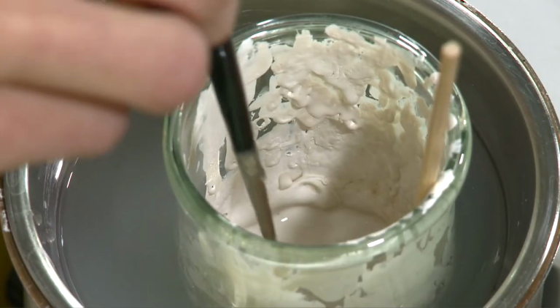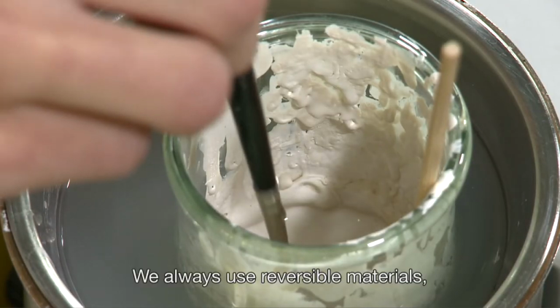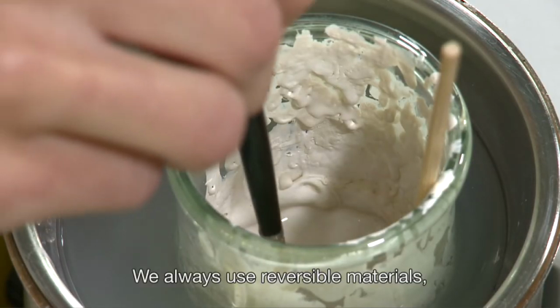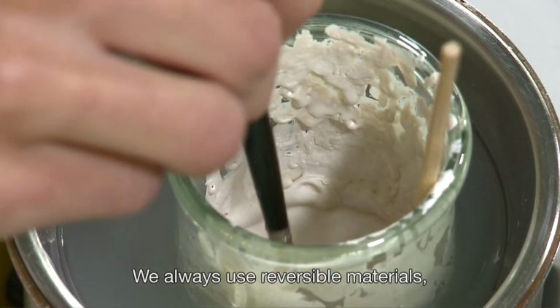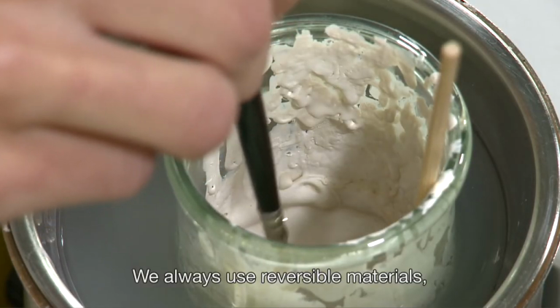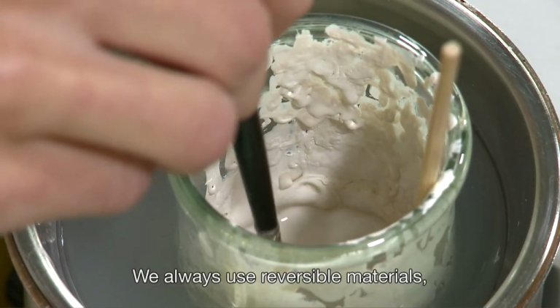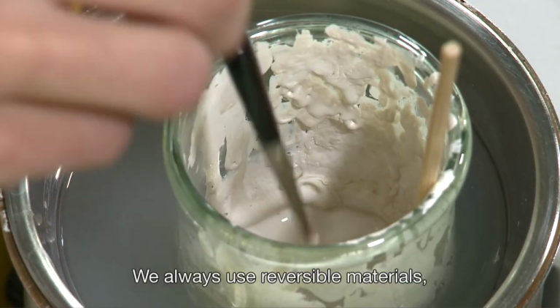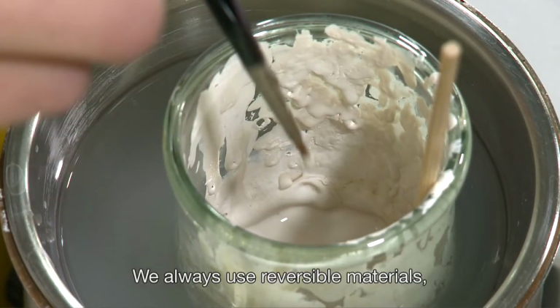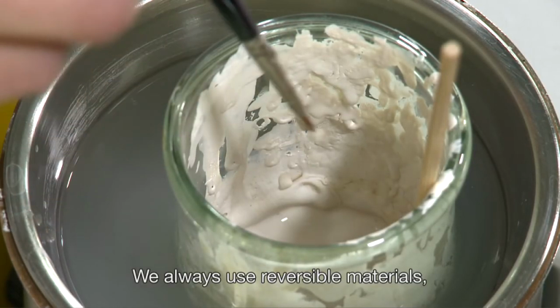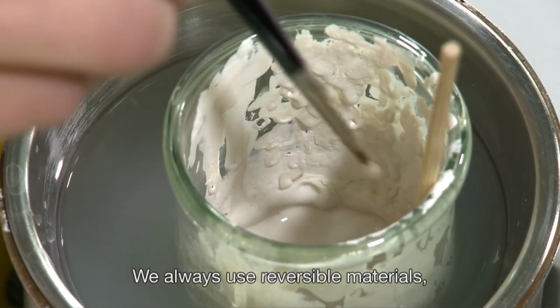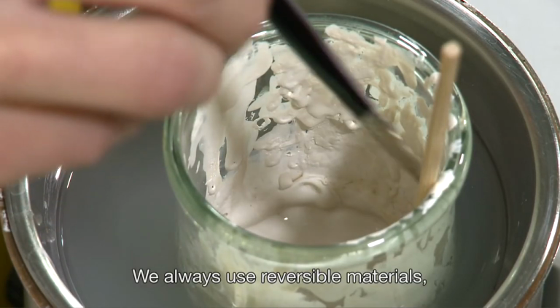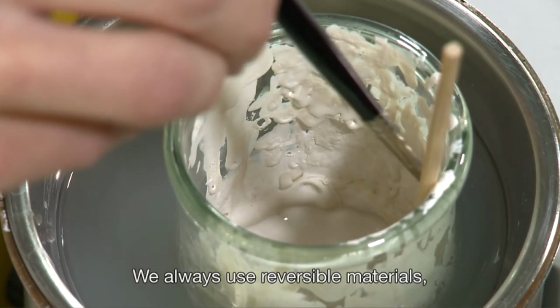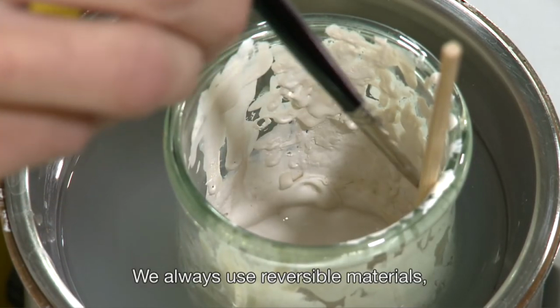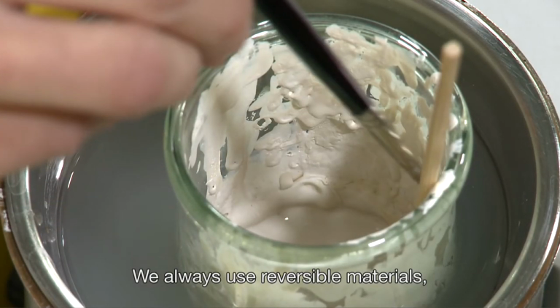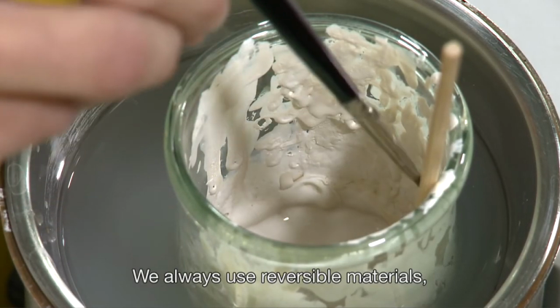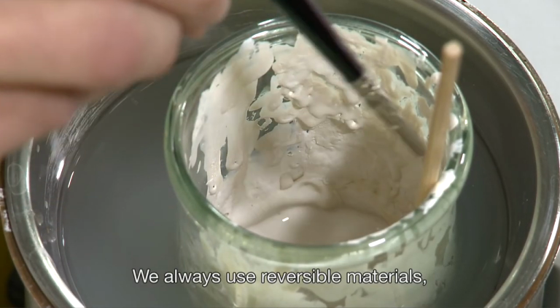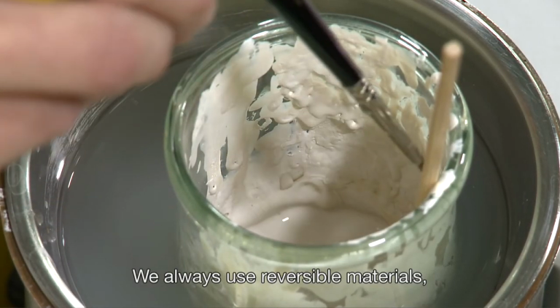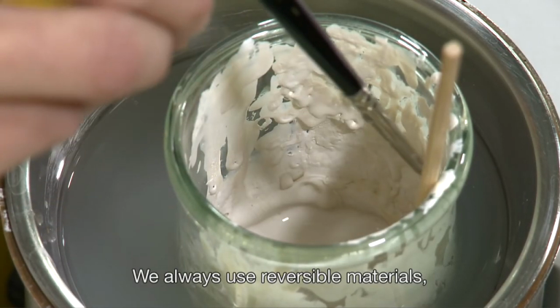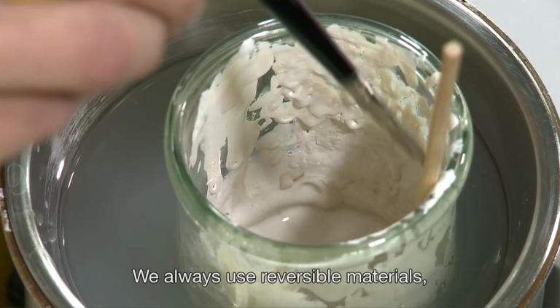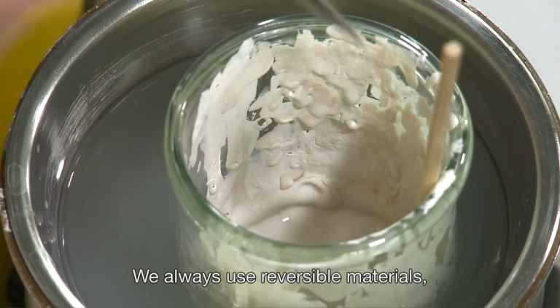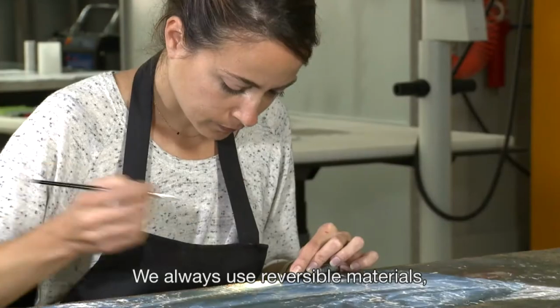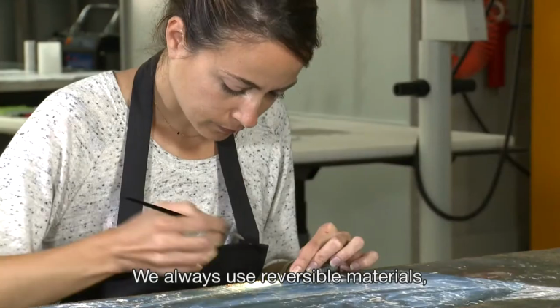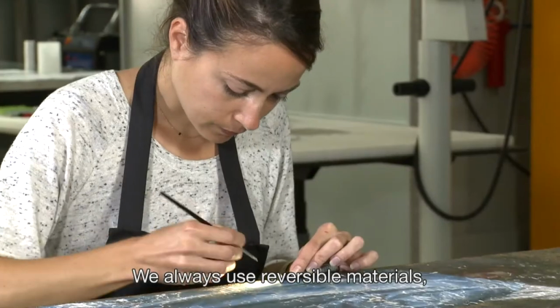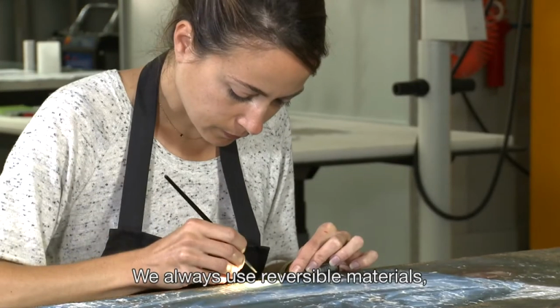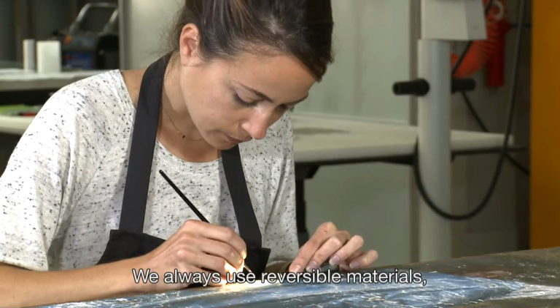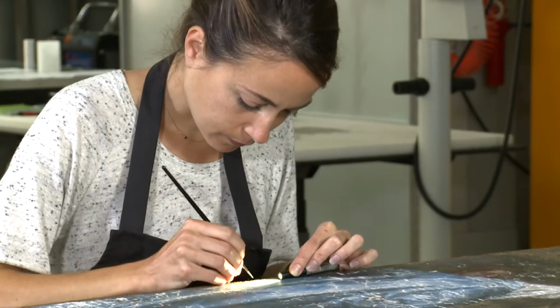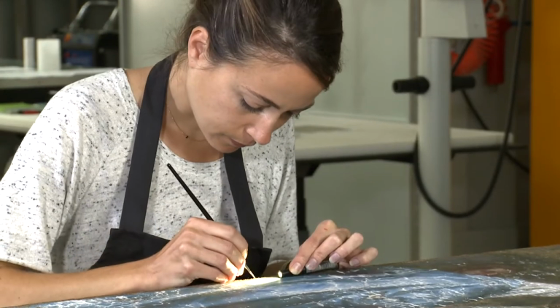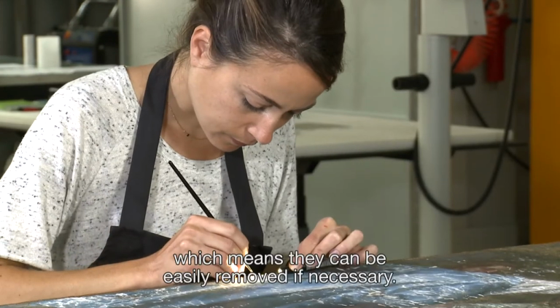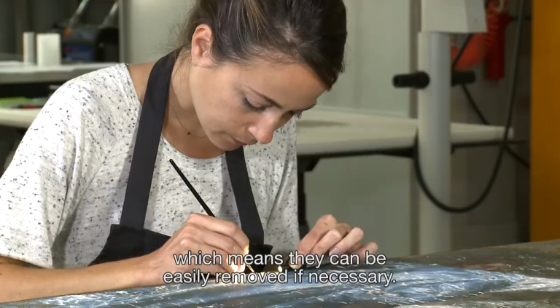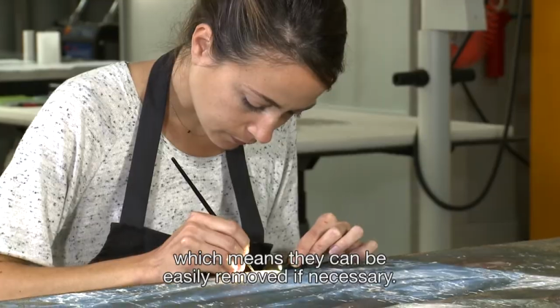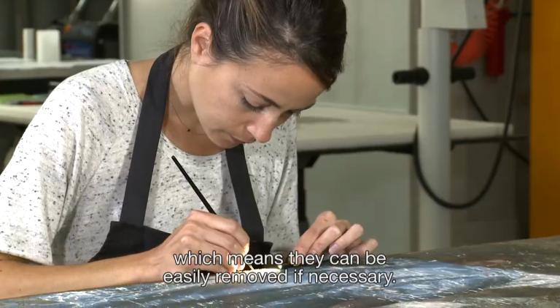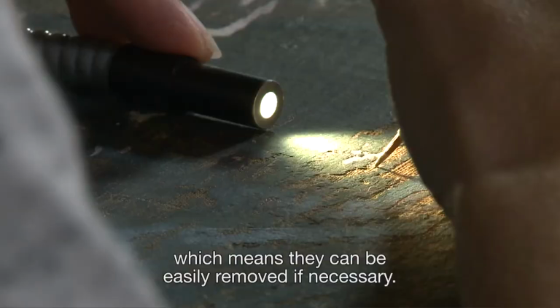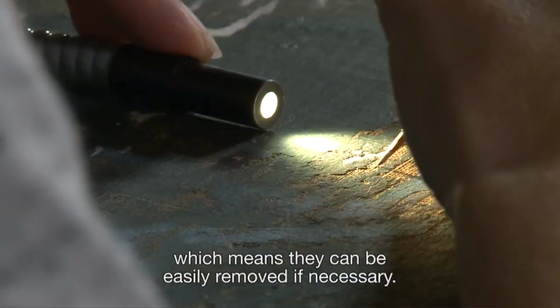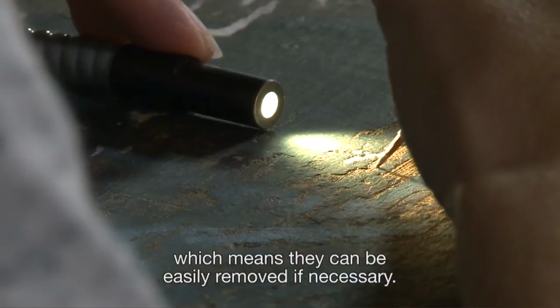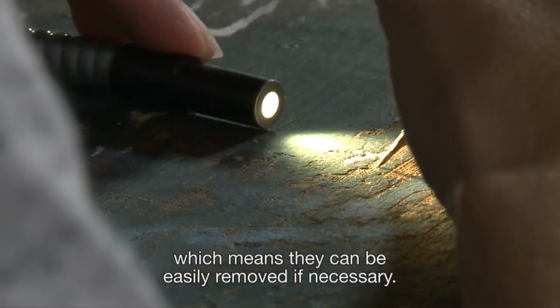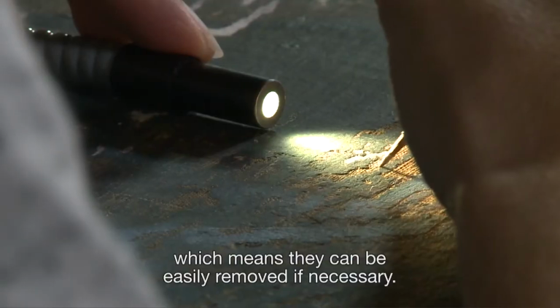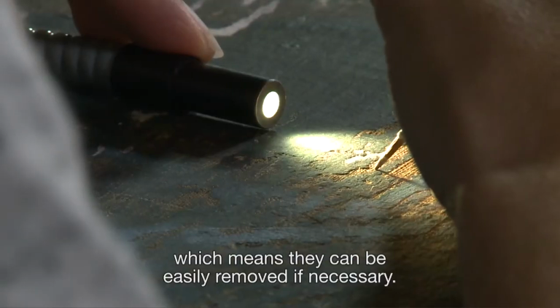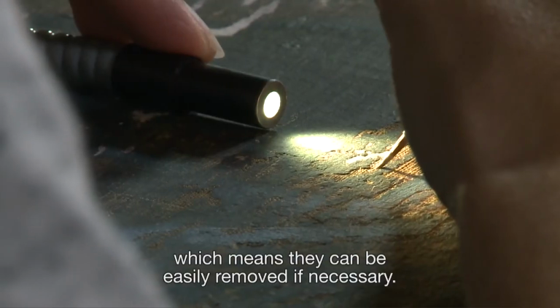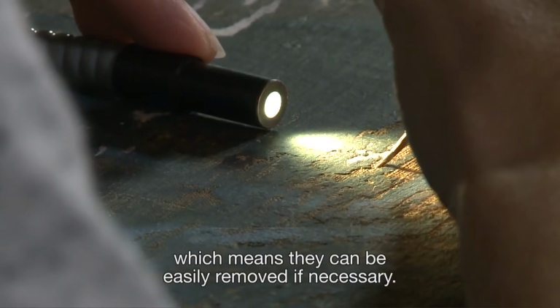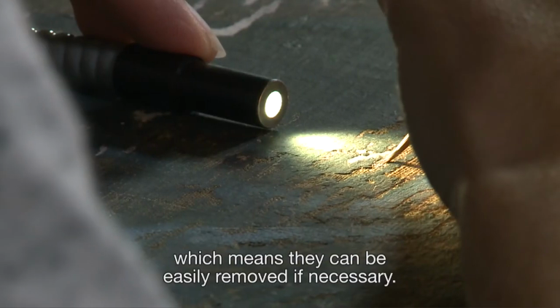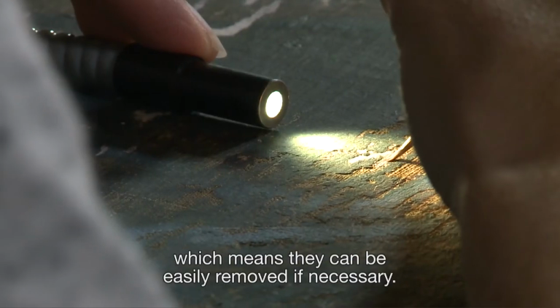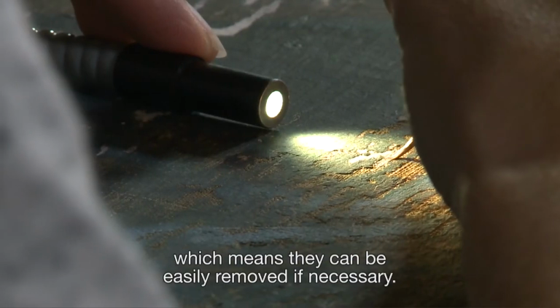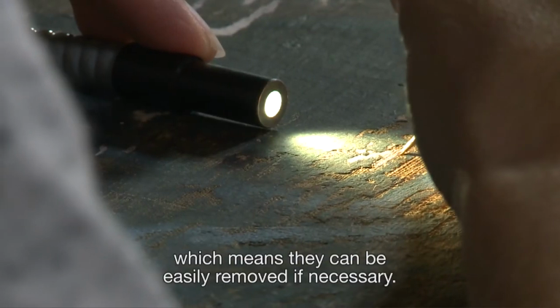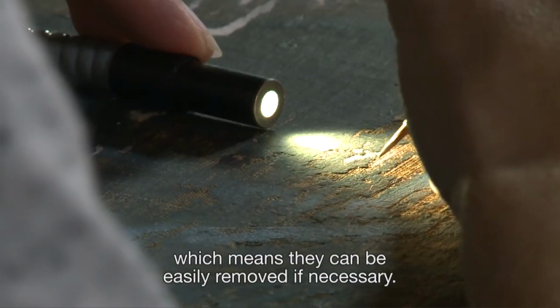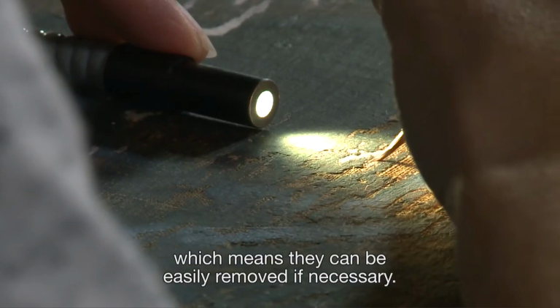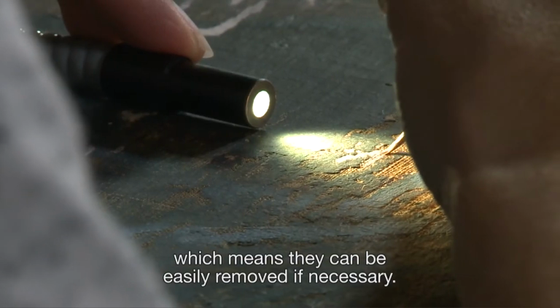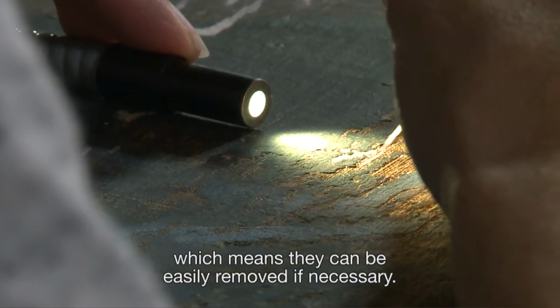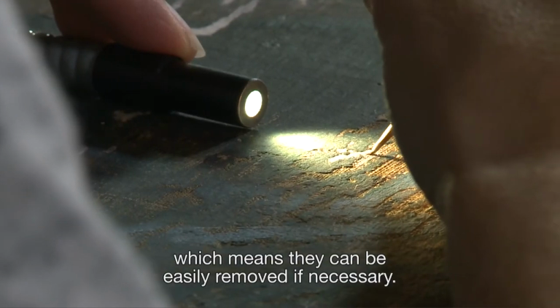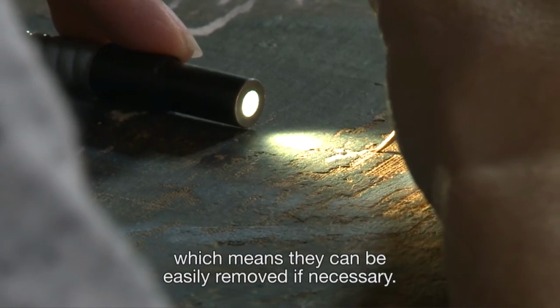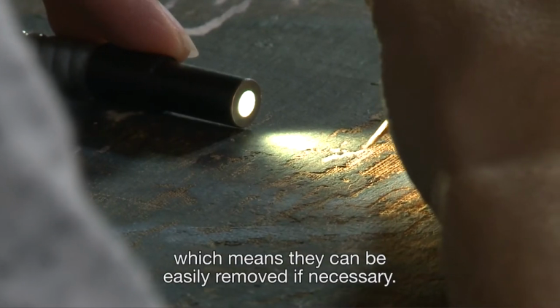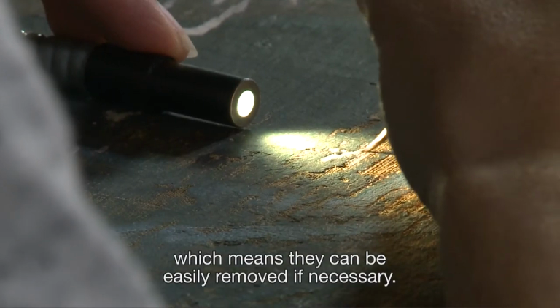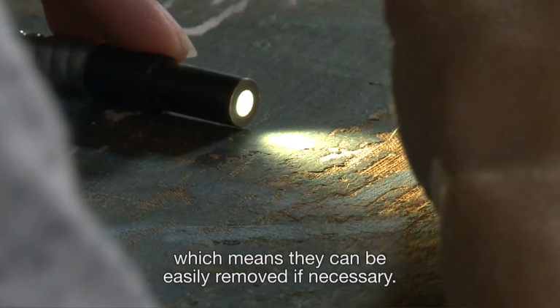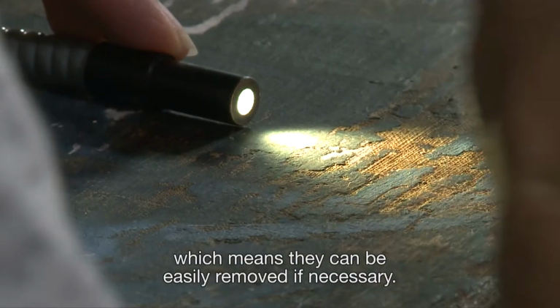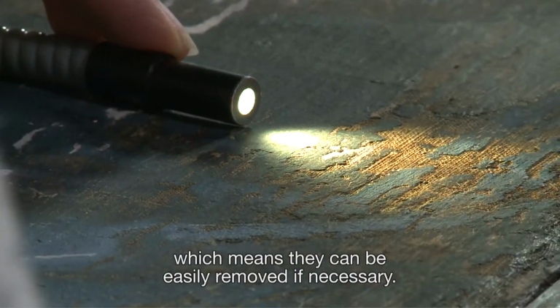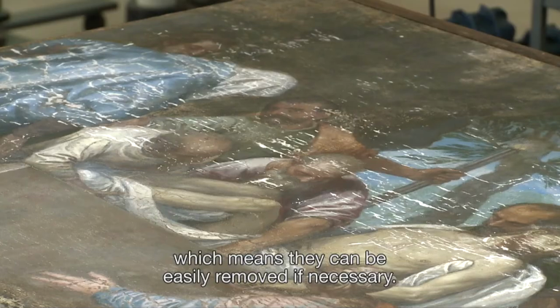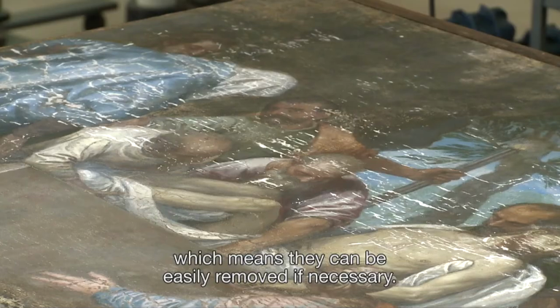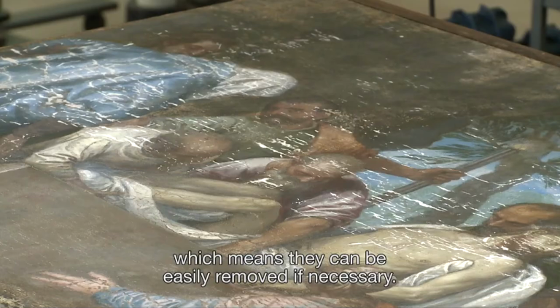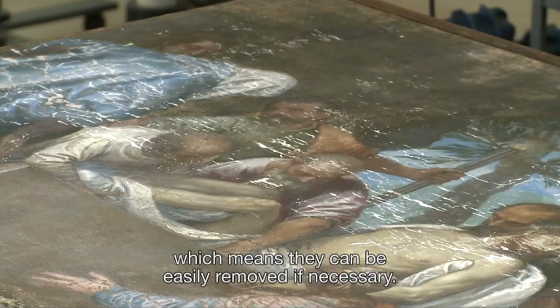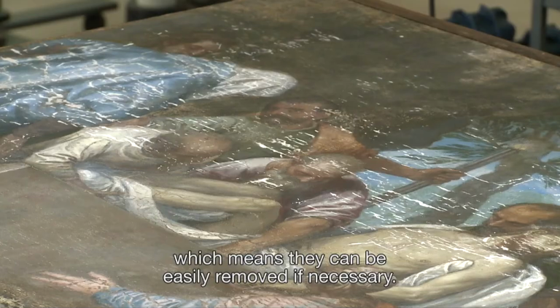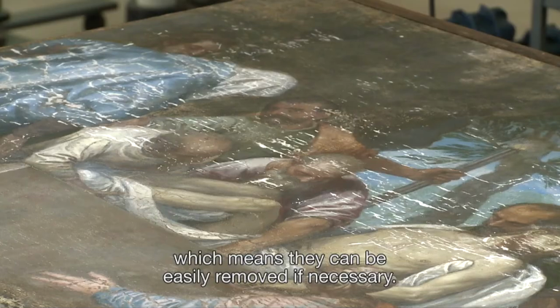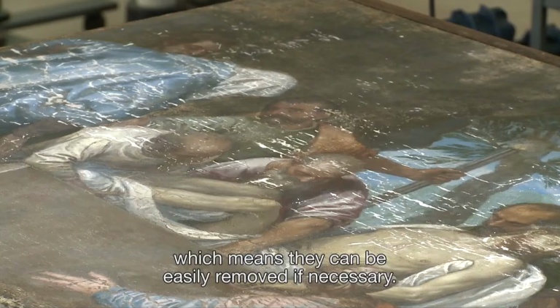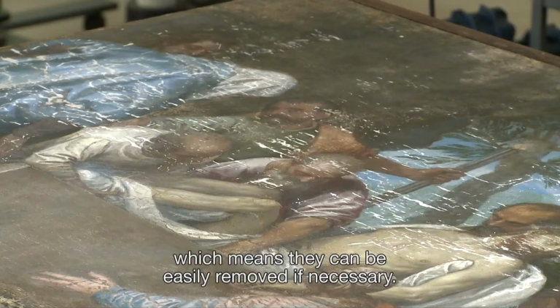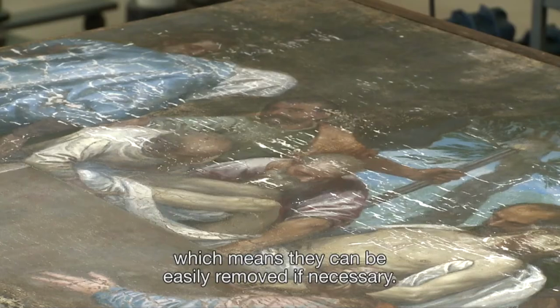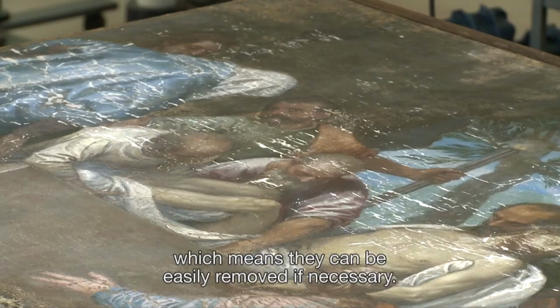We always use reversible materials, which can be removed later if necessary, and very easily.